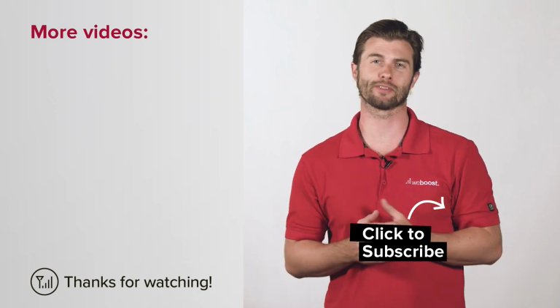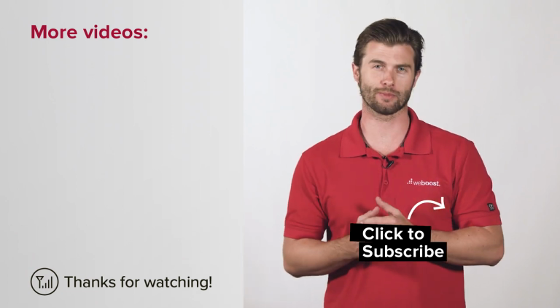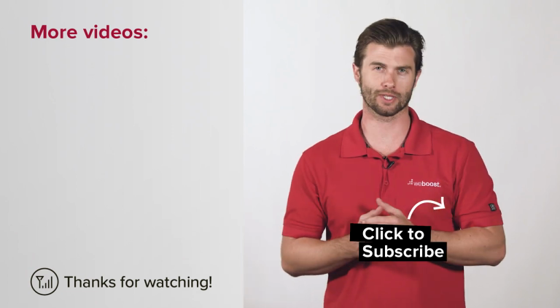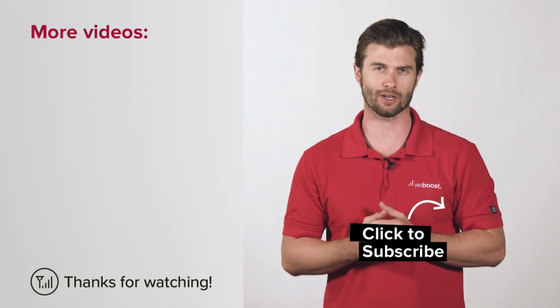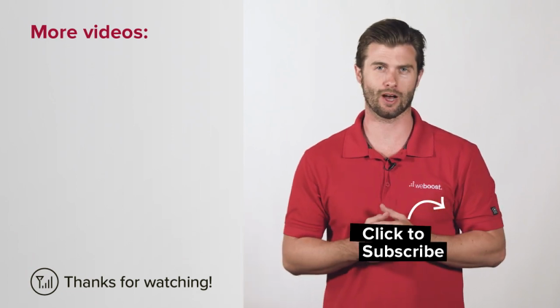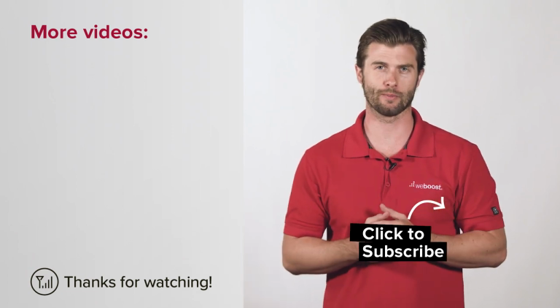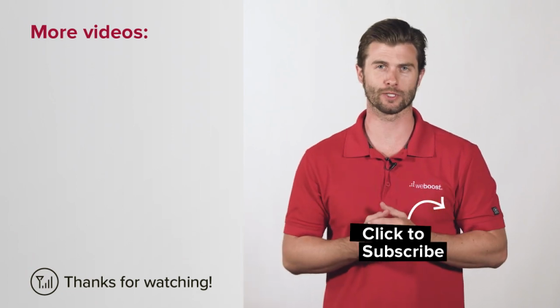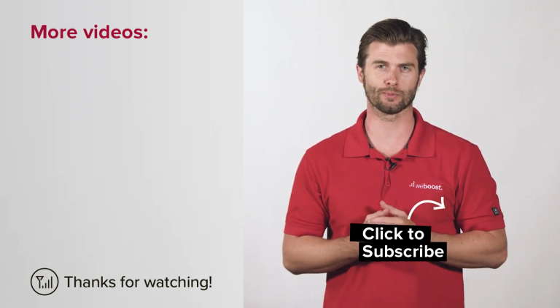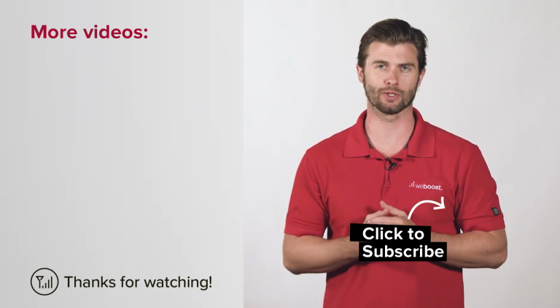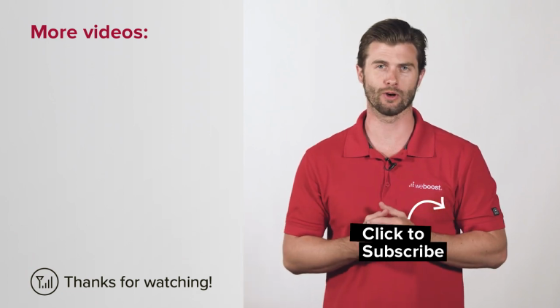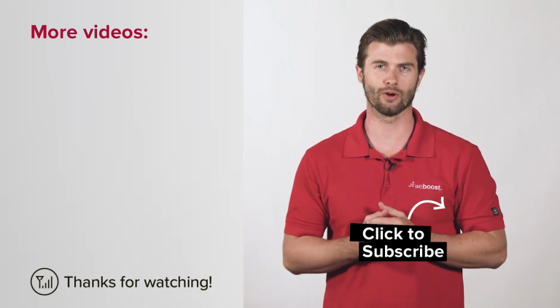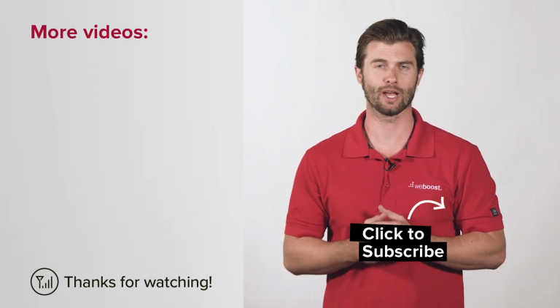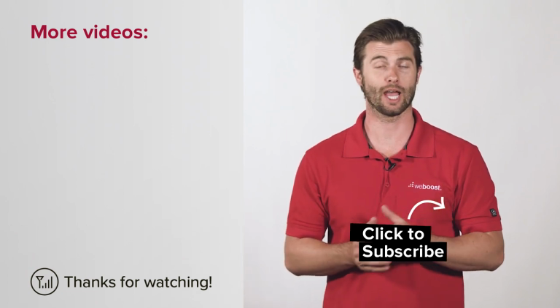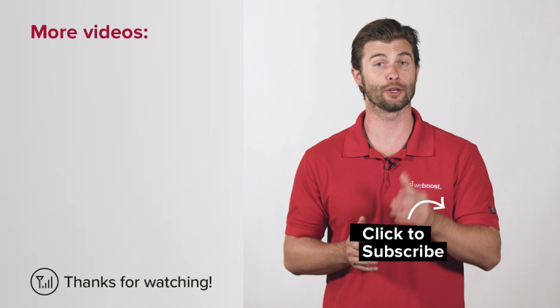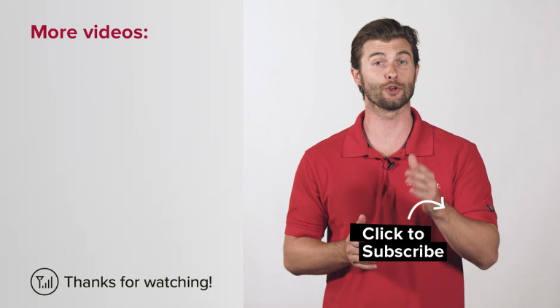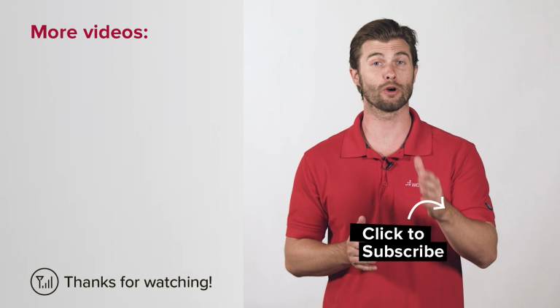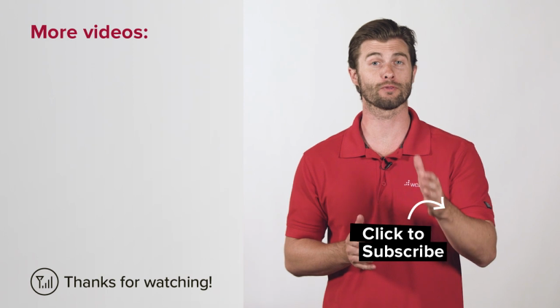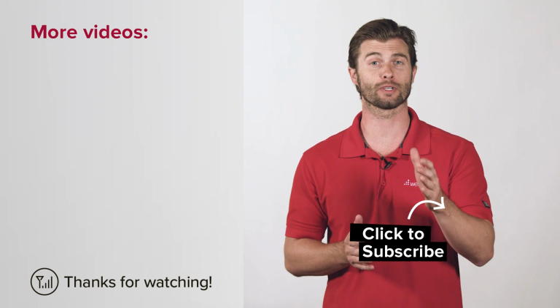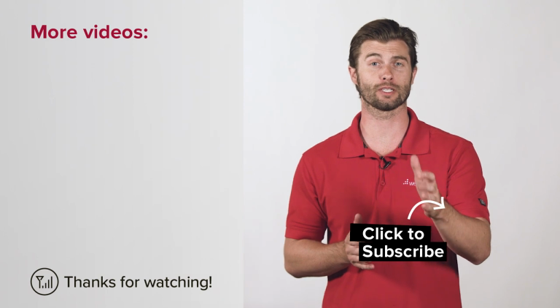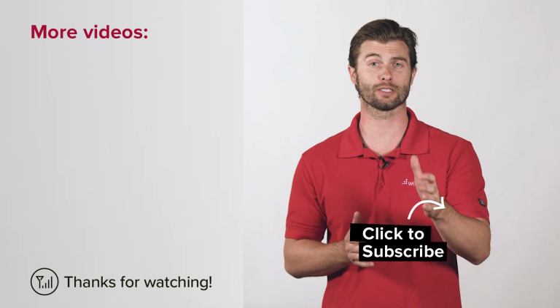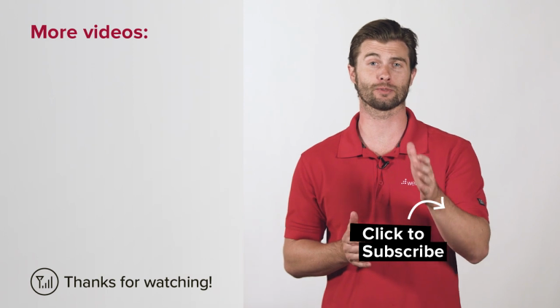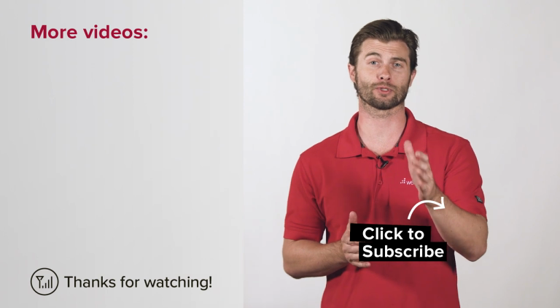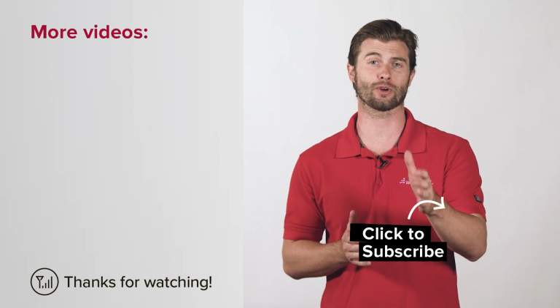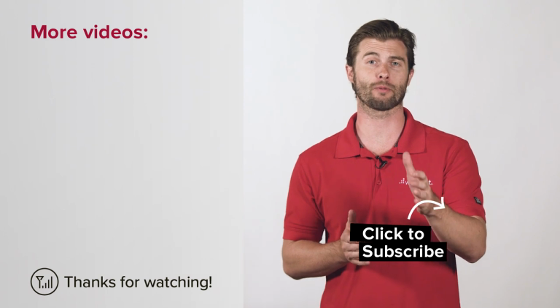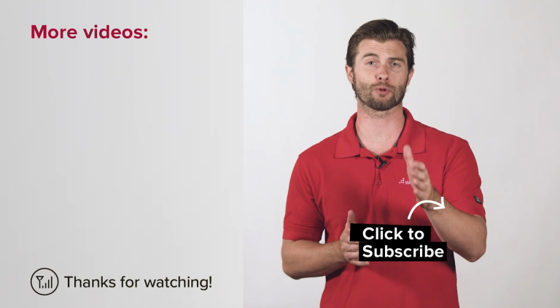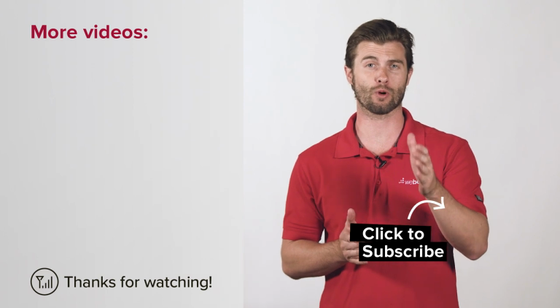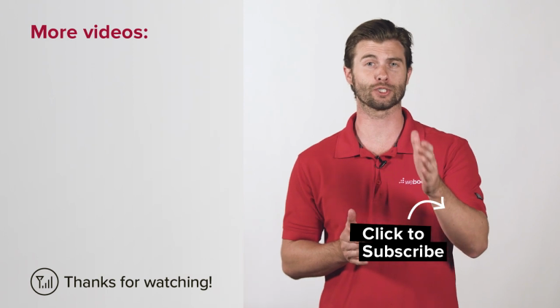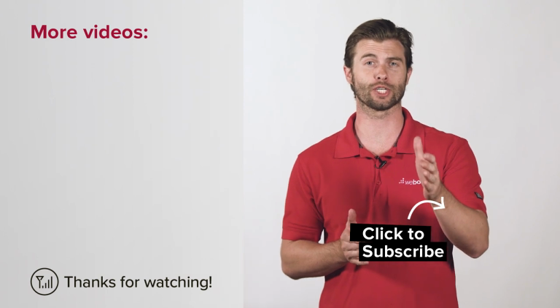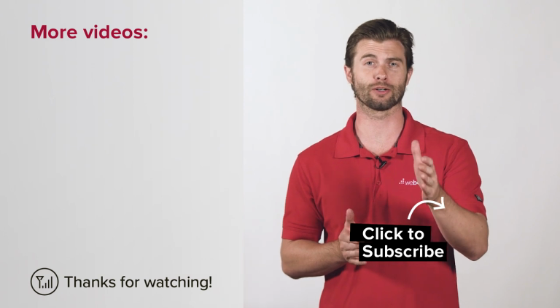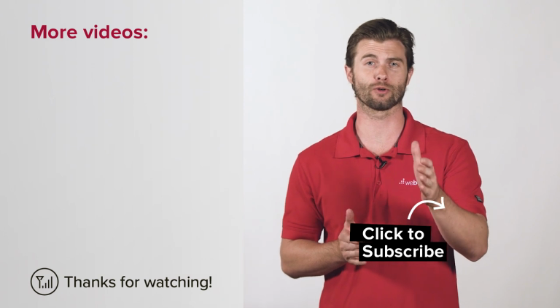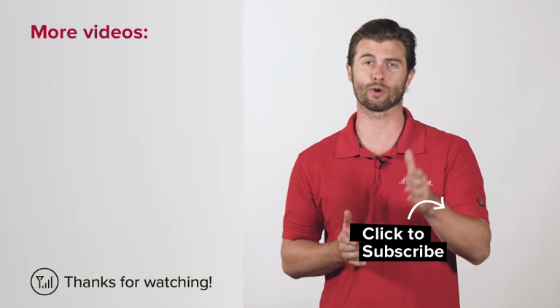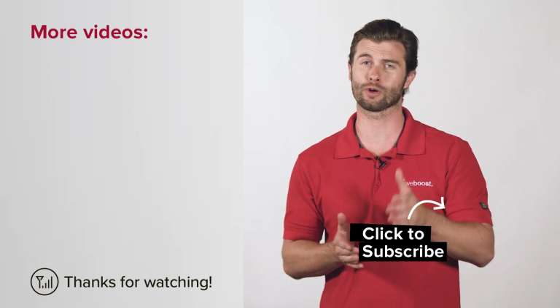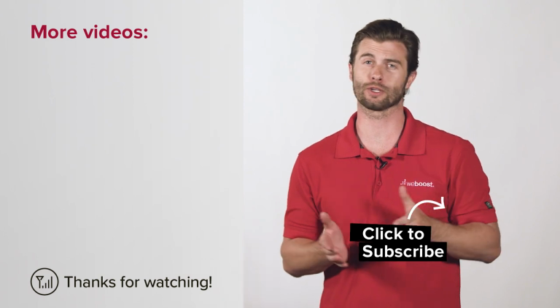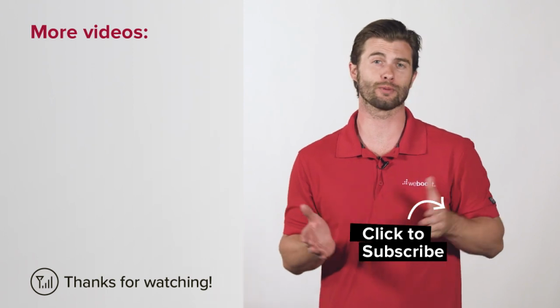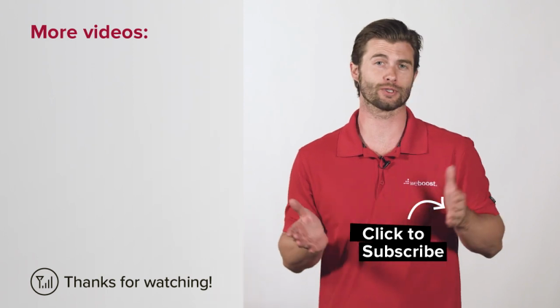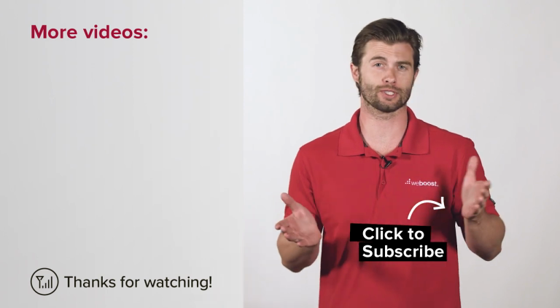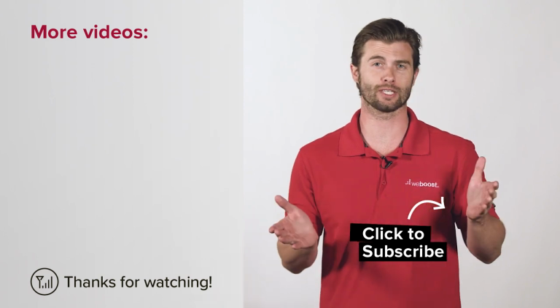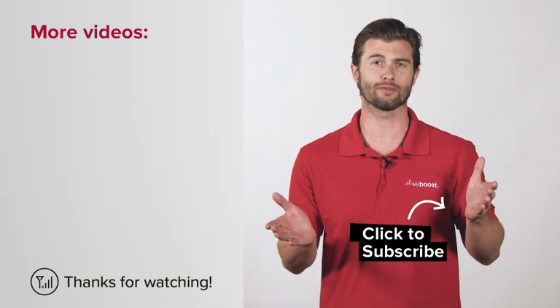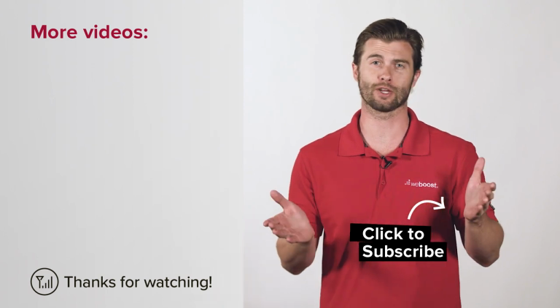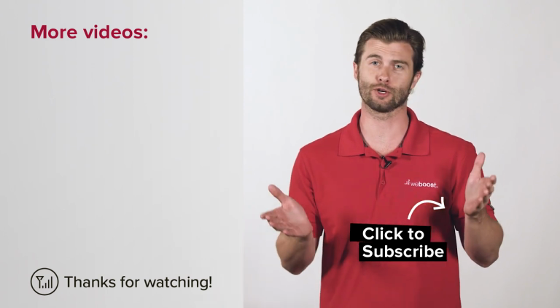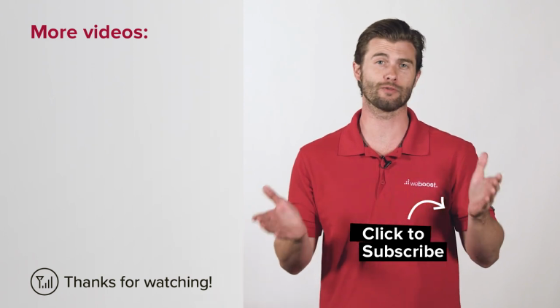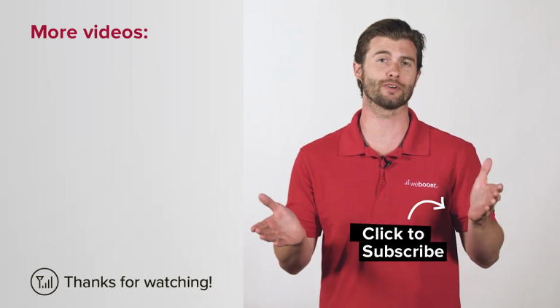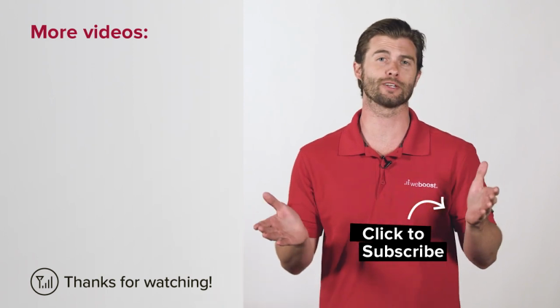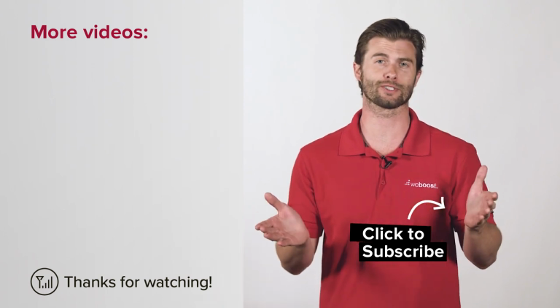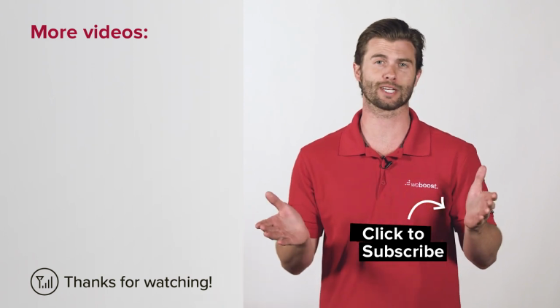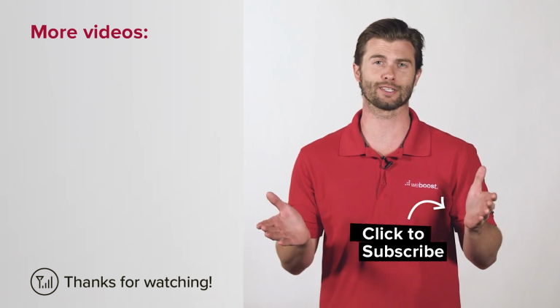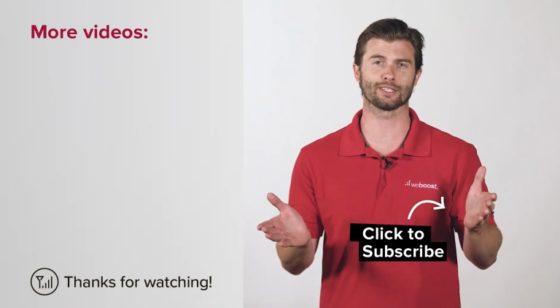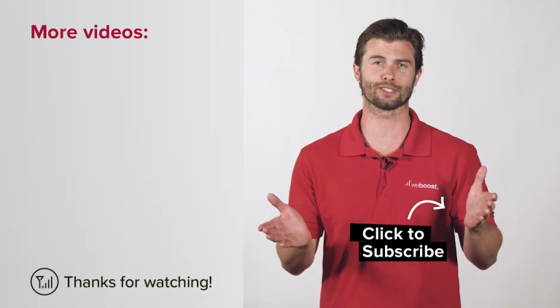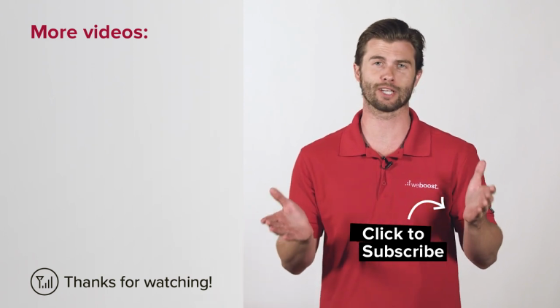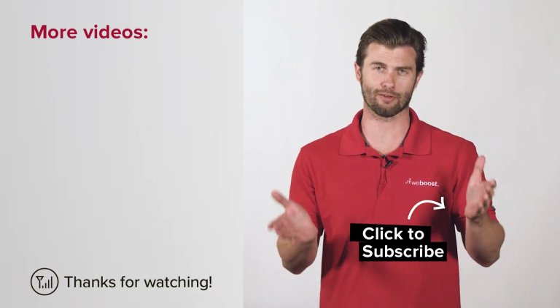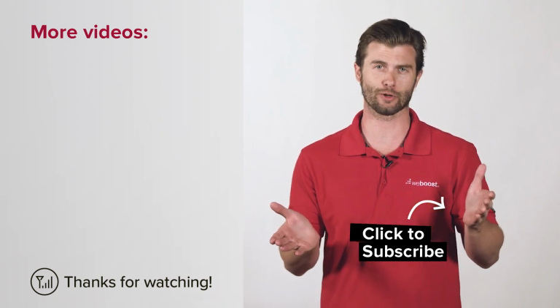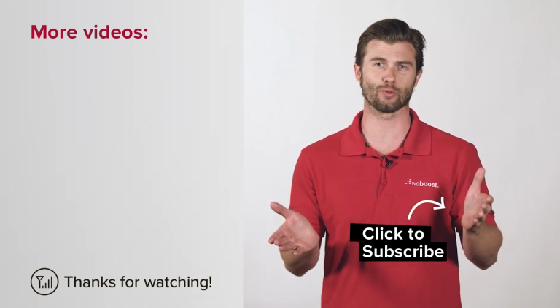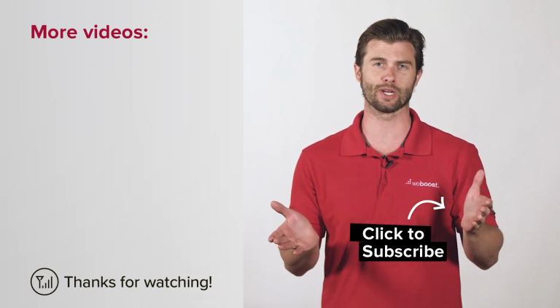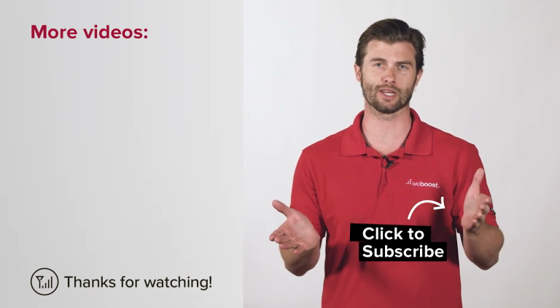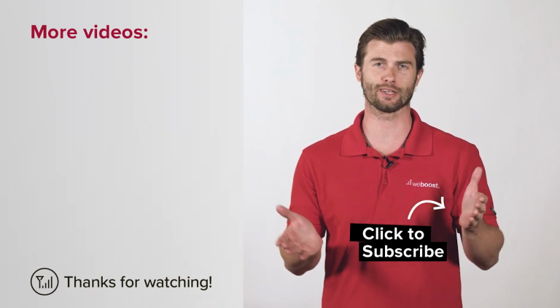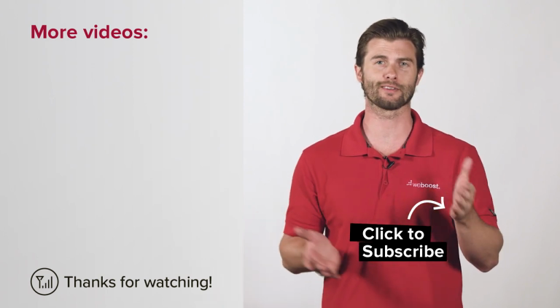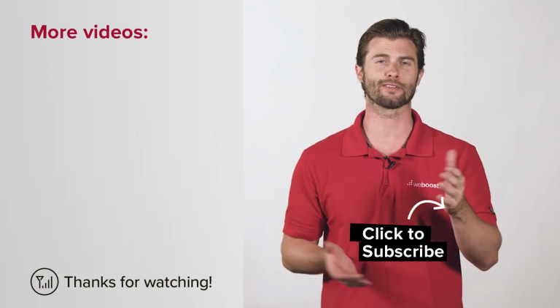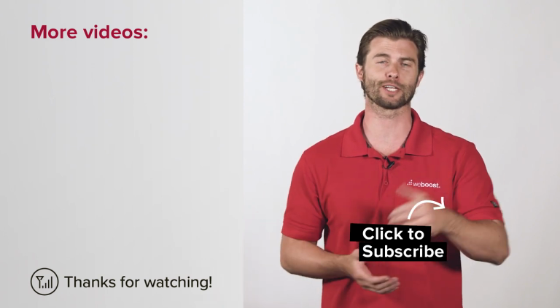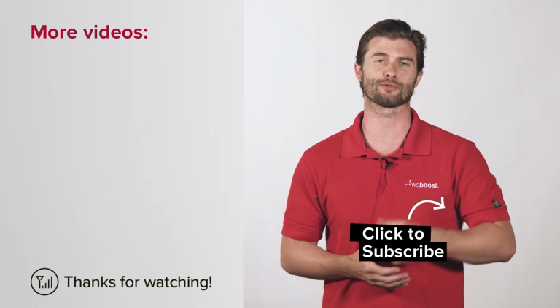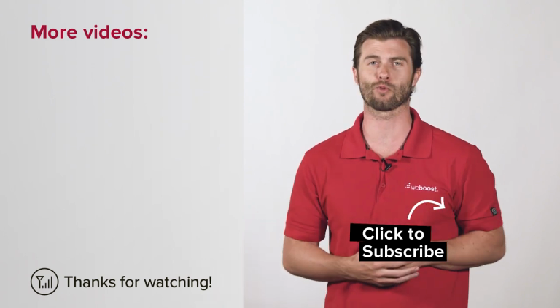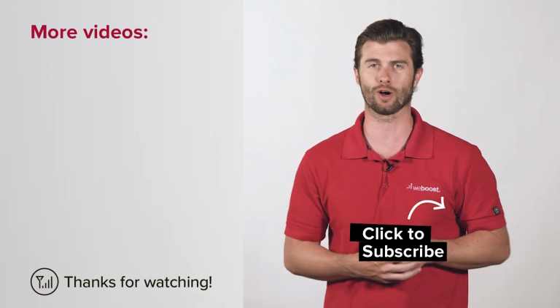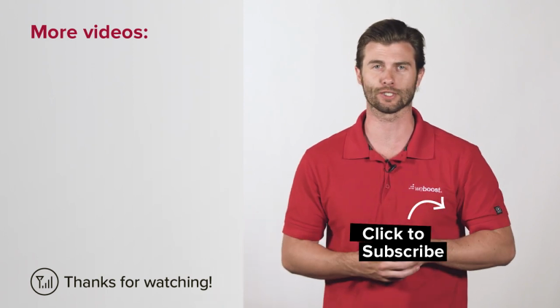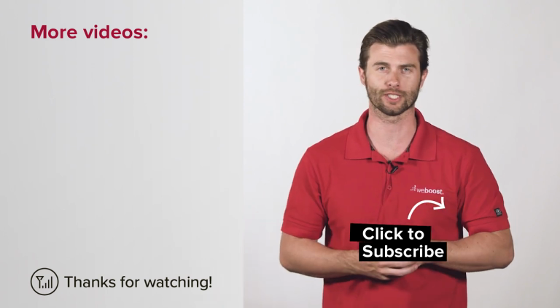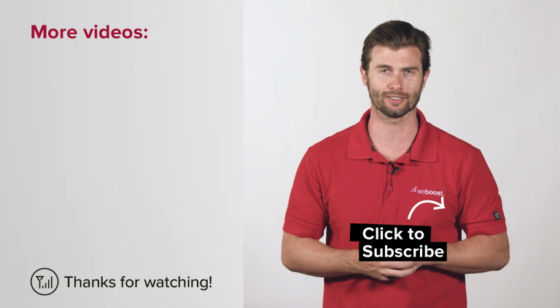Do you have any questions? Please leave them in the comments below, and don't forget to subscribe to our channel where you receive new videos like this every week. Thanks for watching.